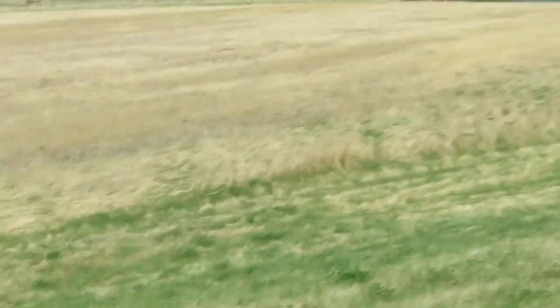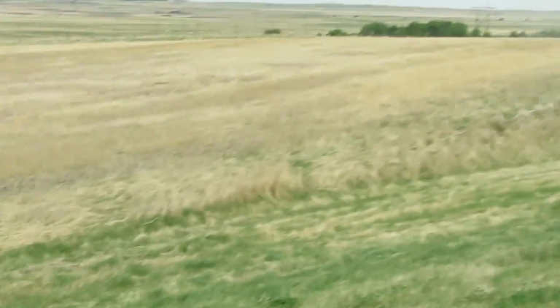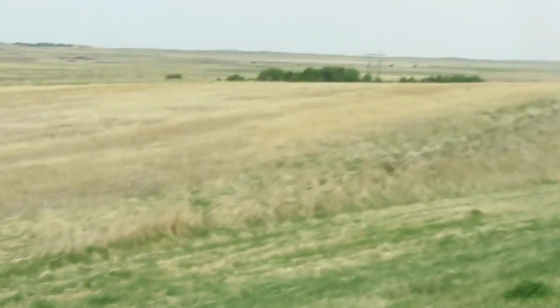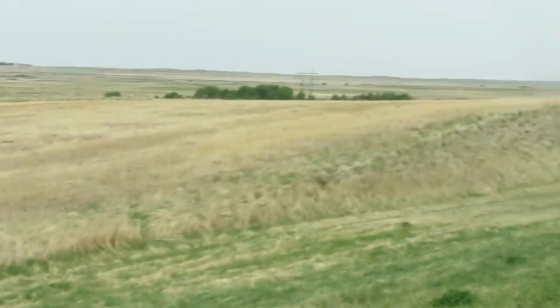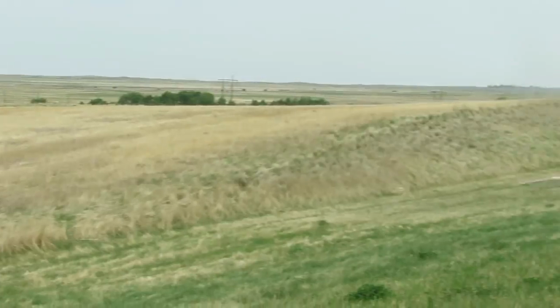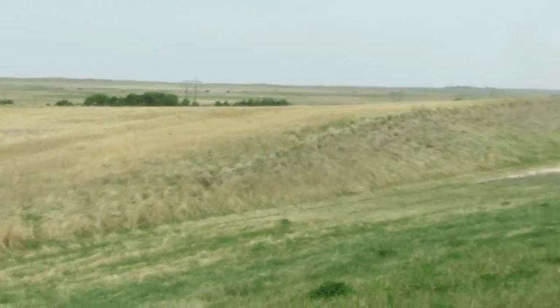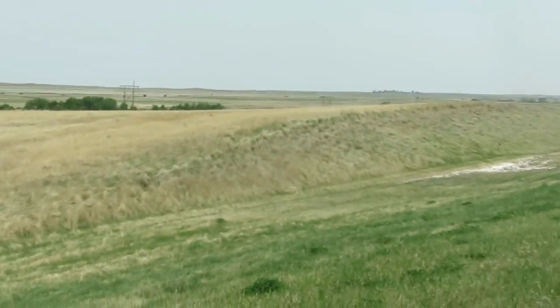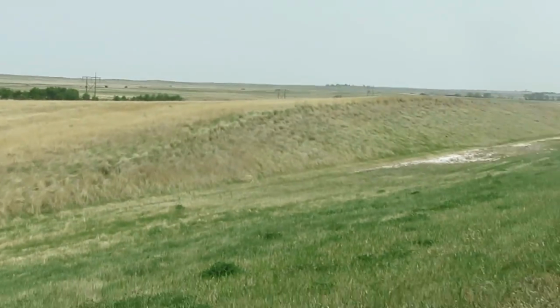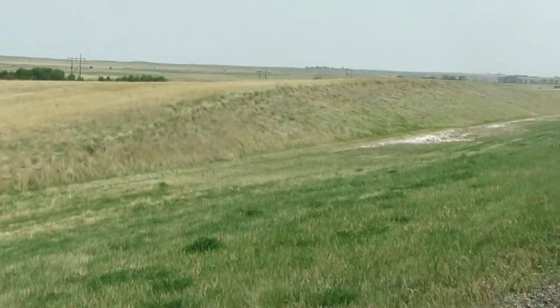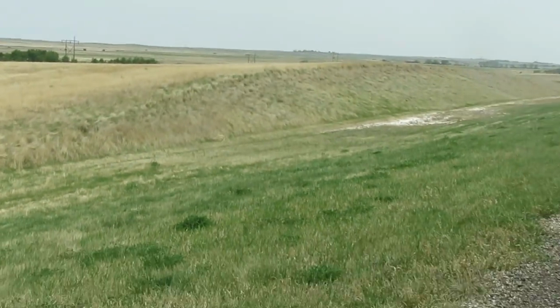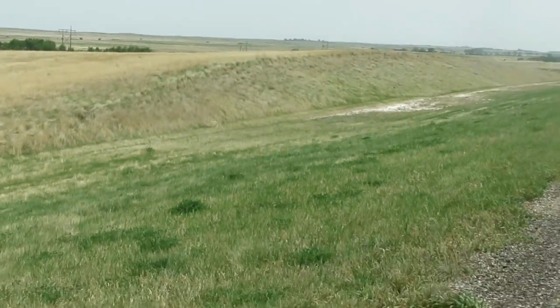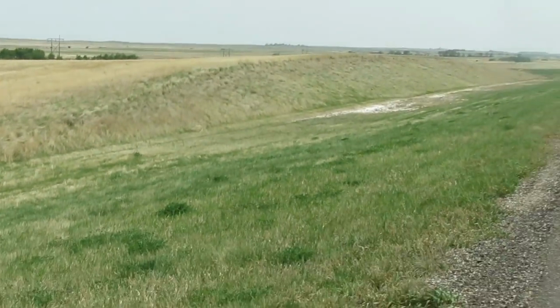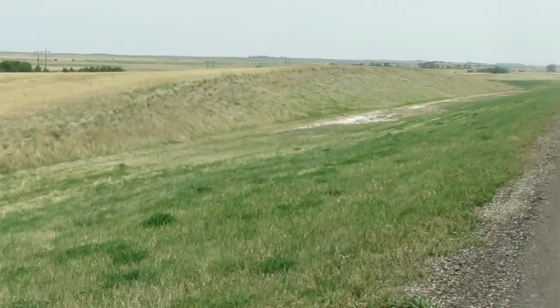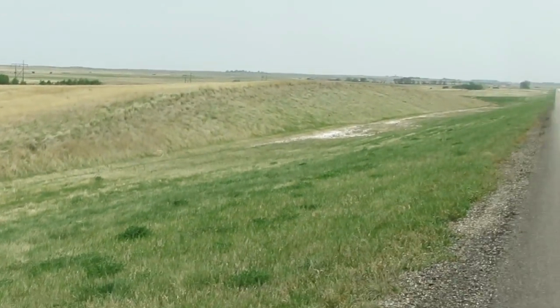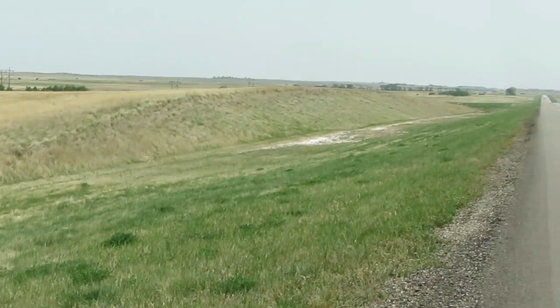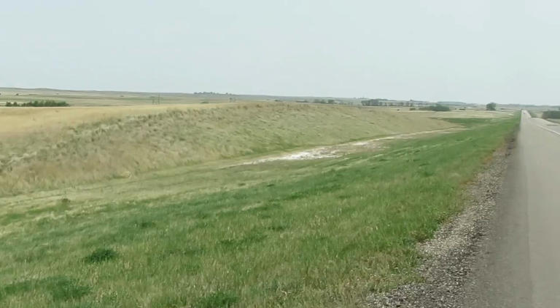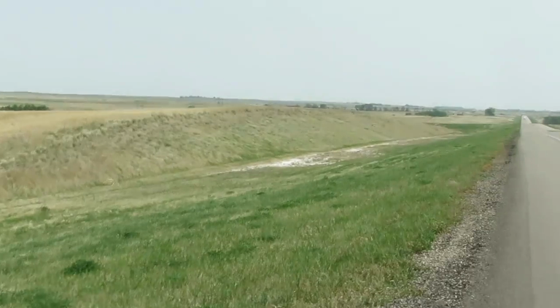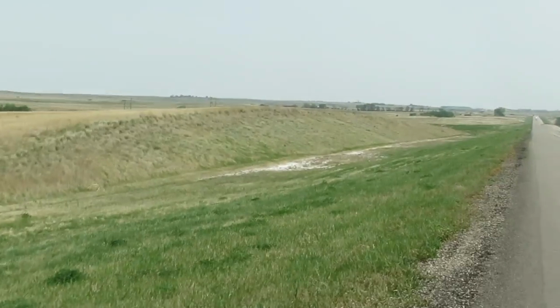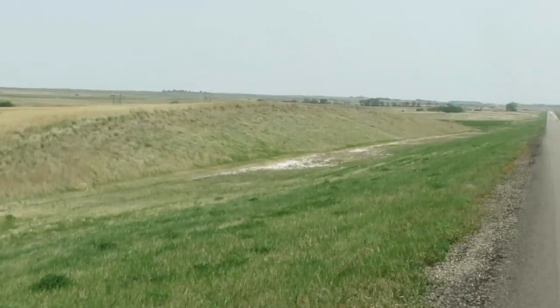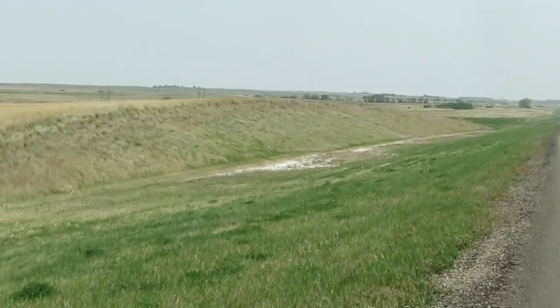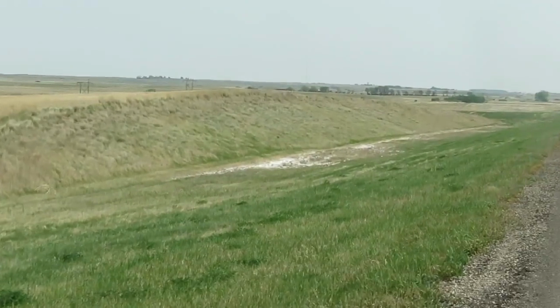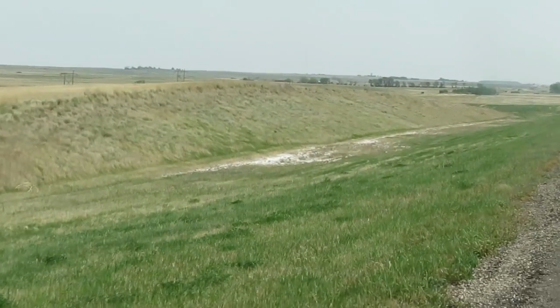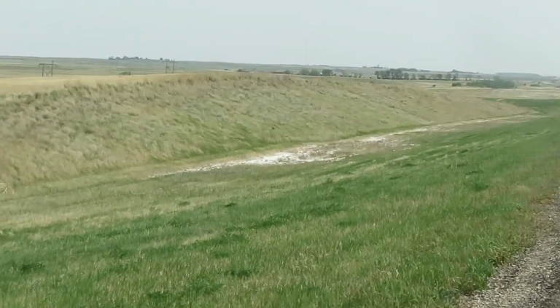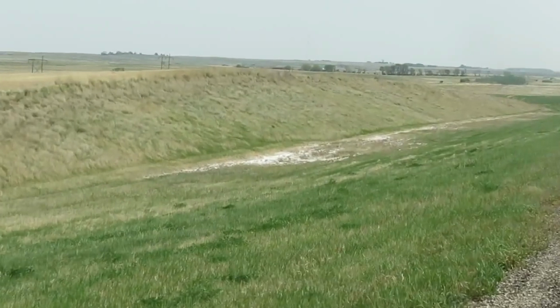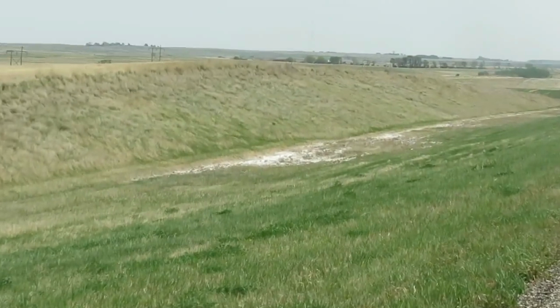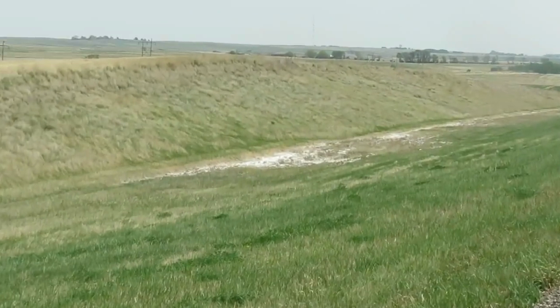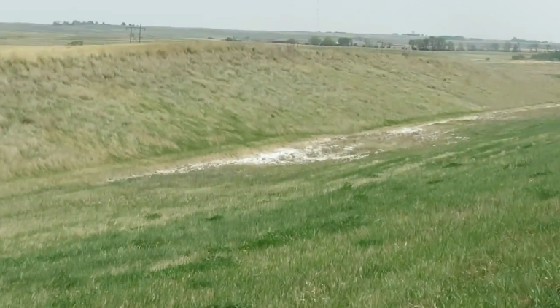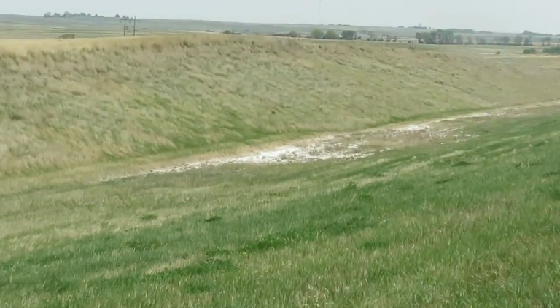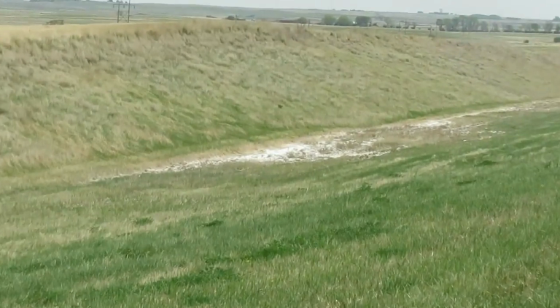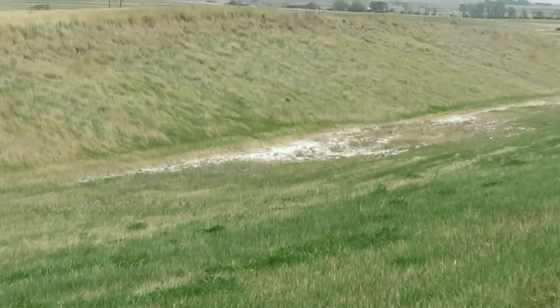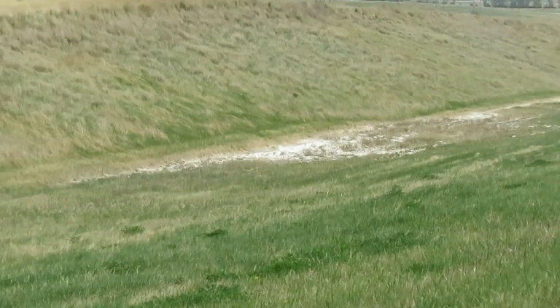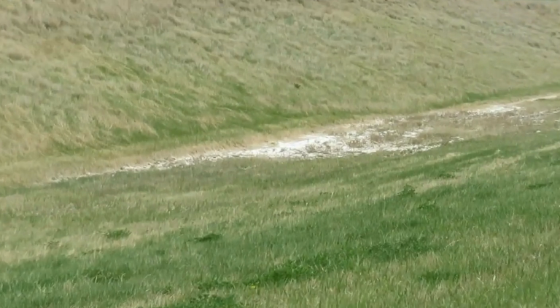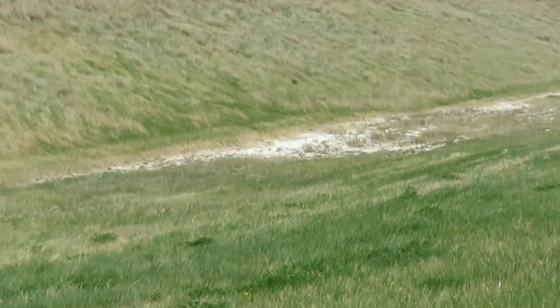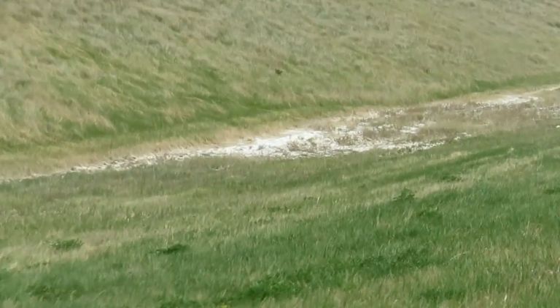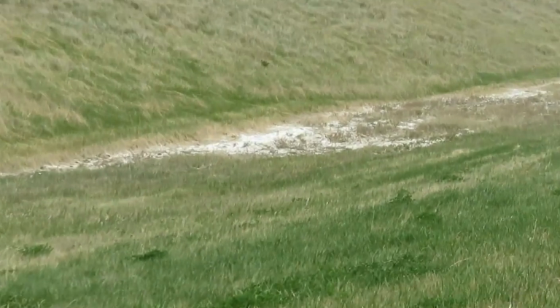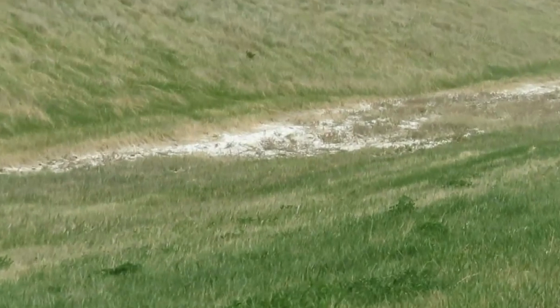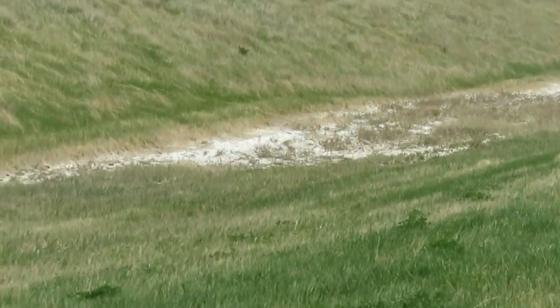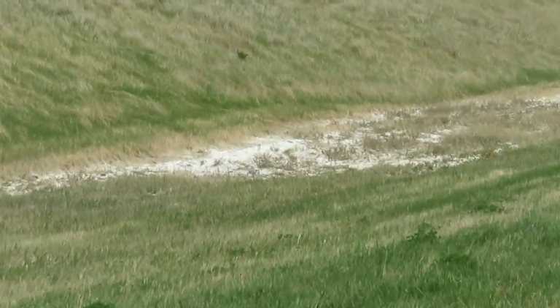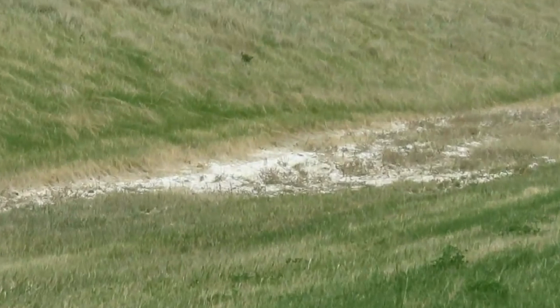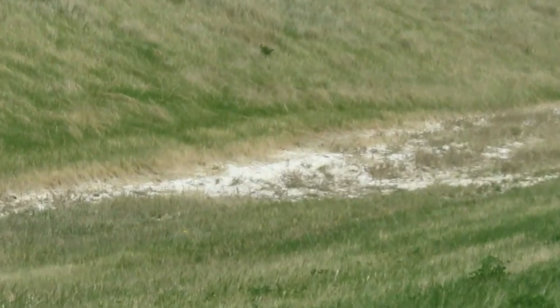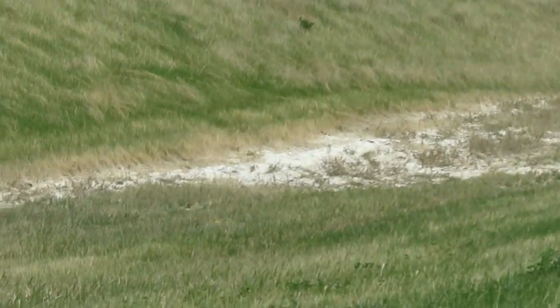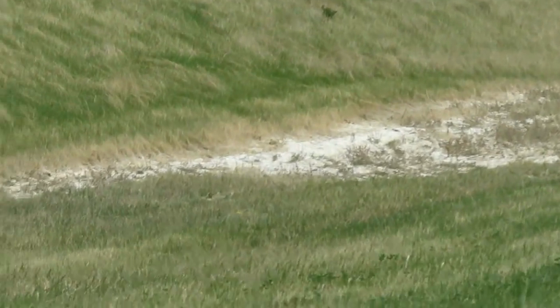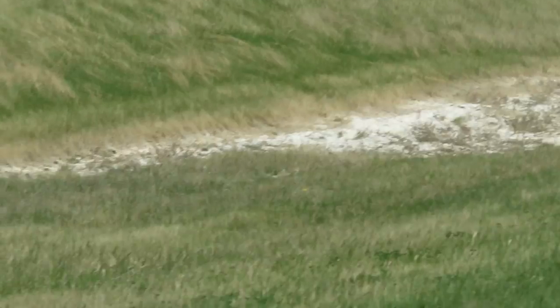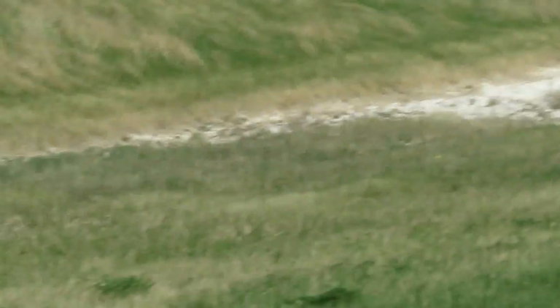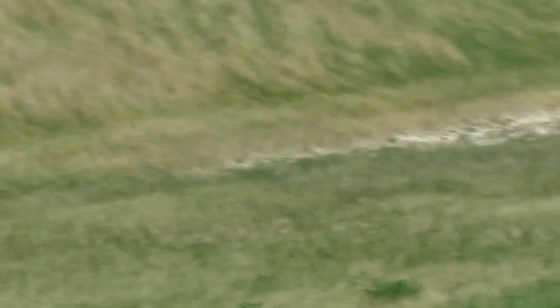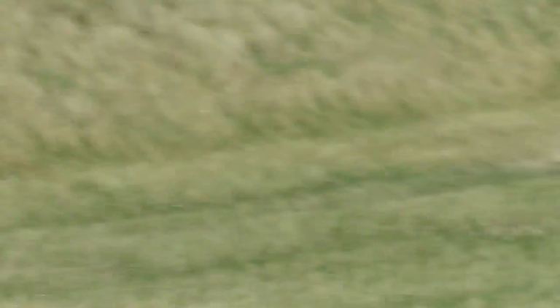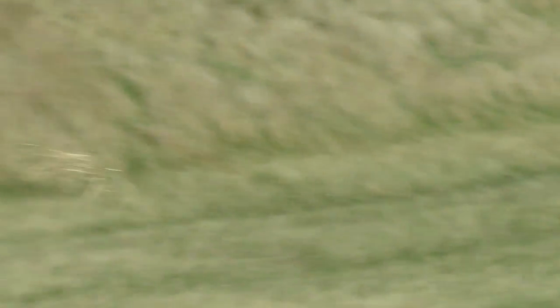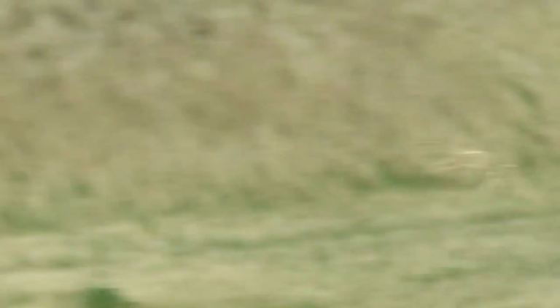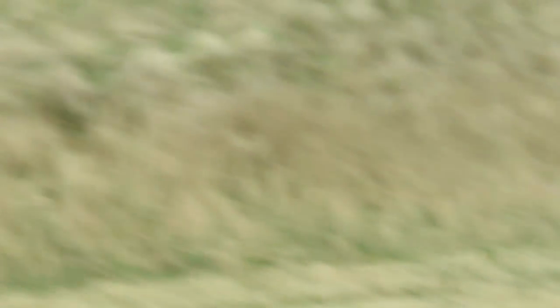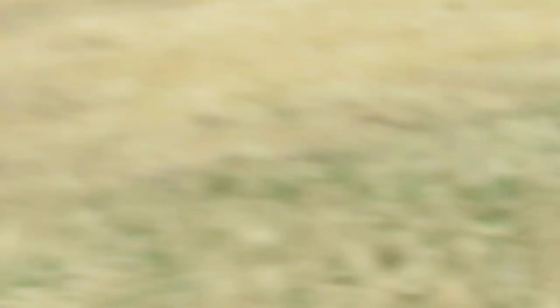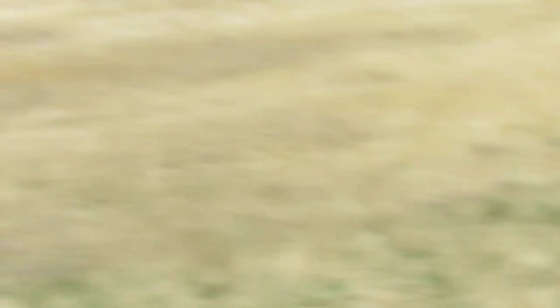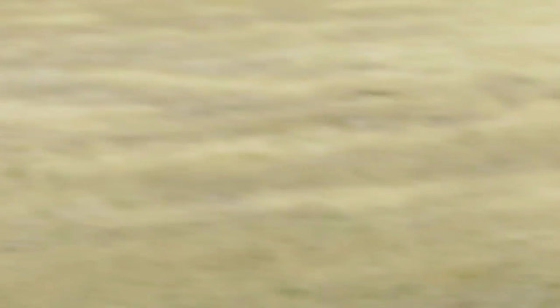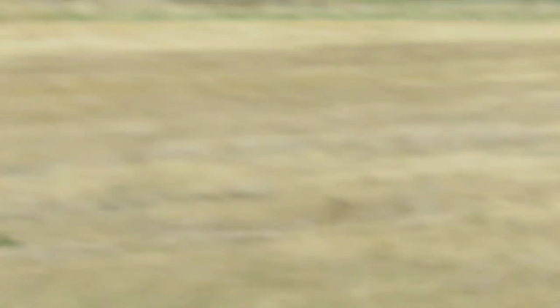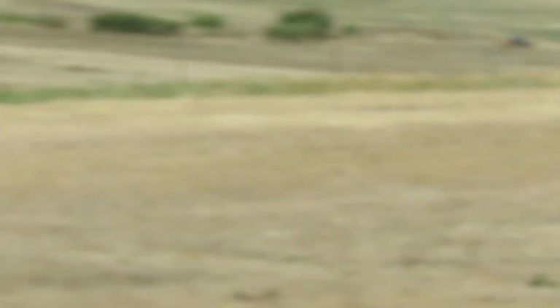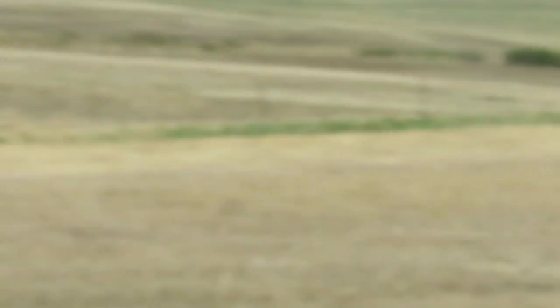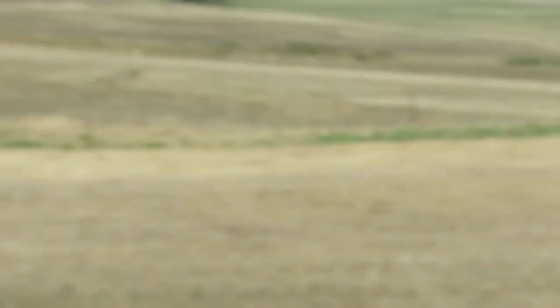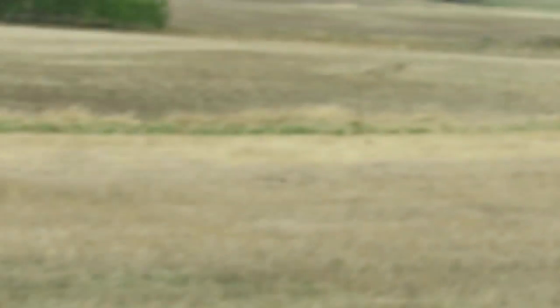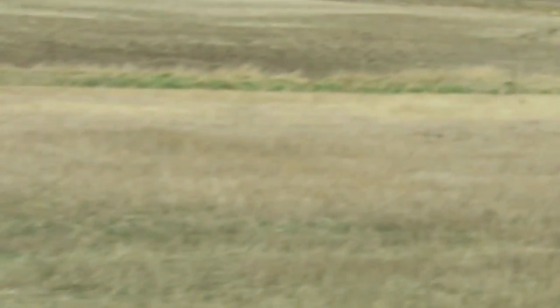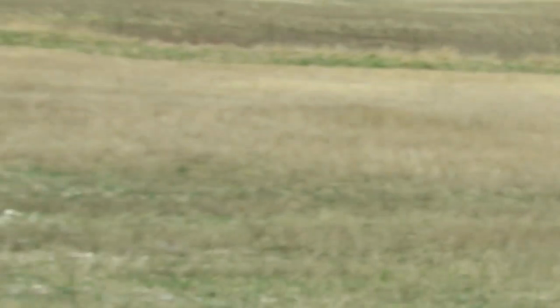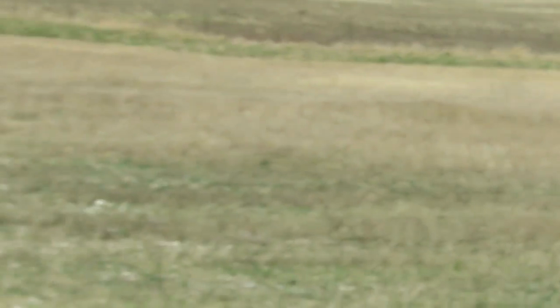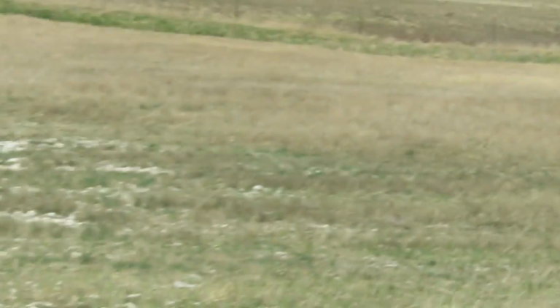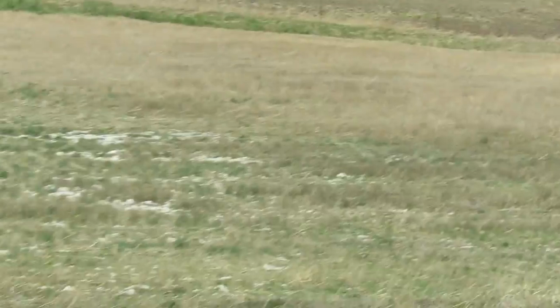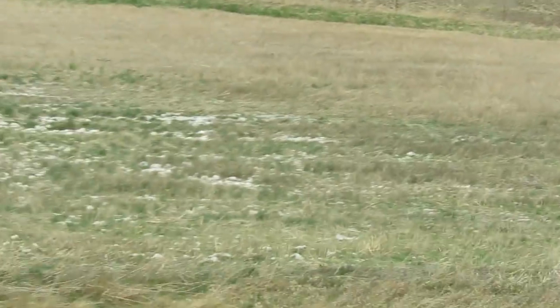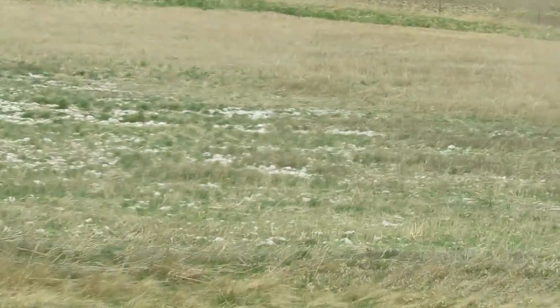Here's some more of that white stuff on the side of the highway in the grass. And we have it here.